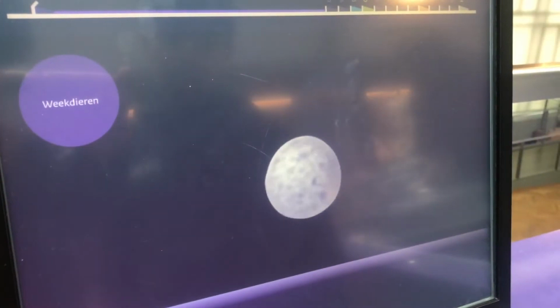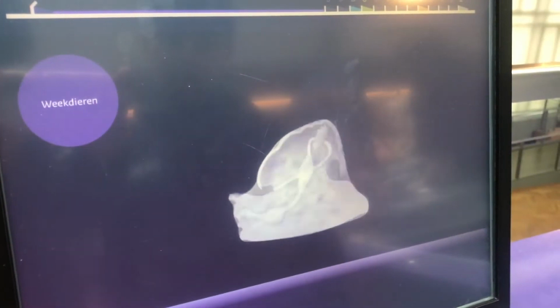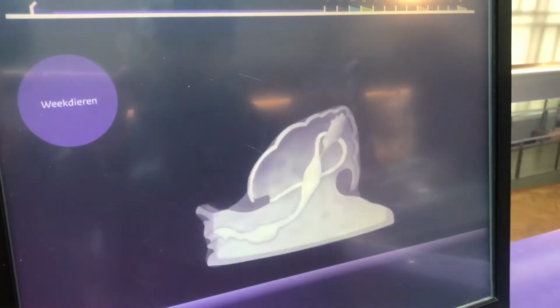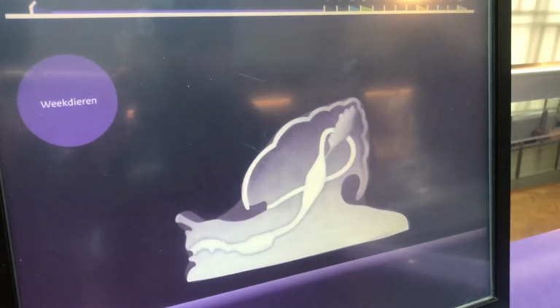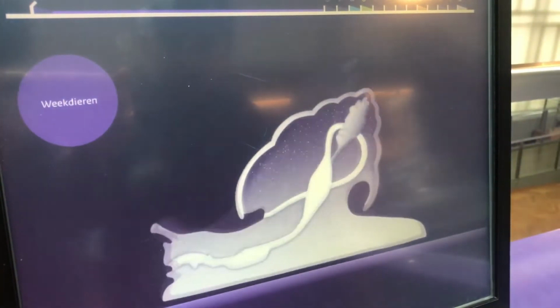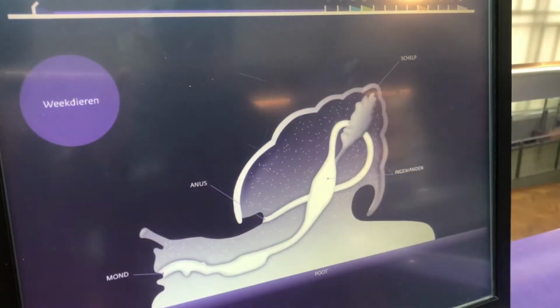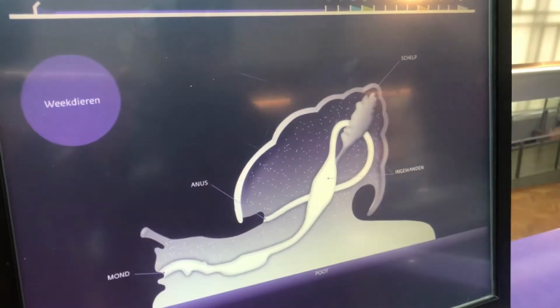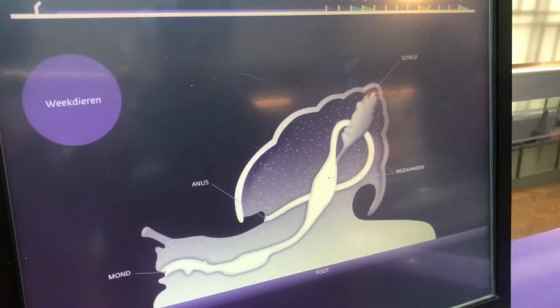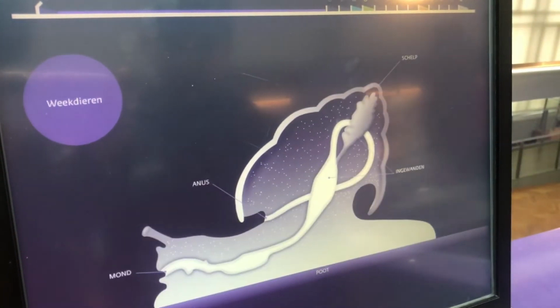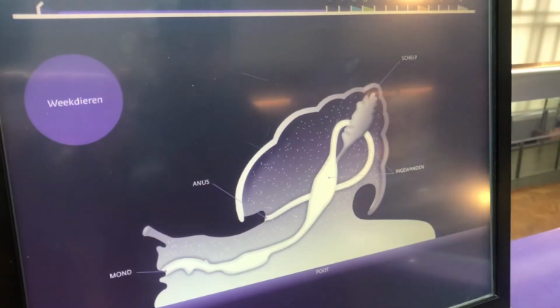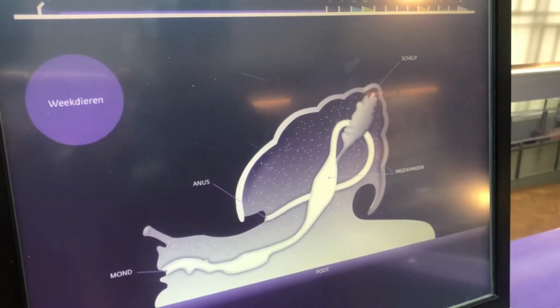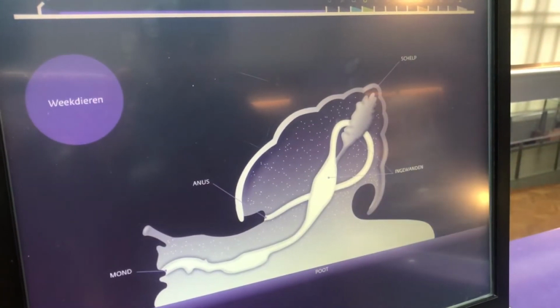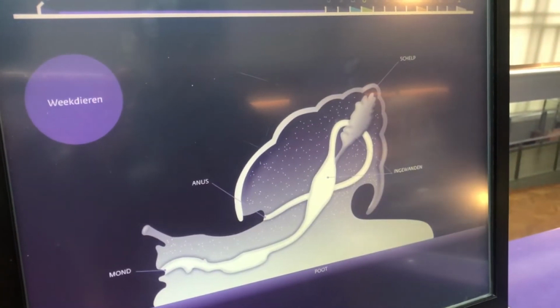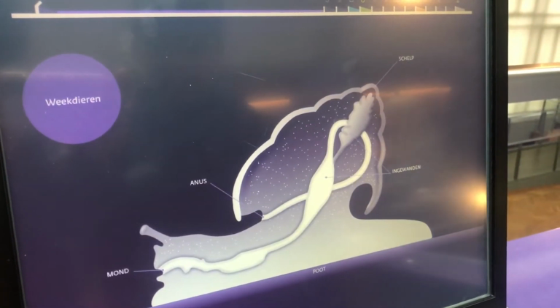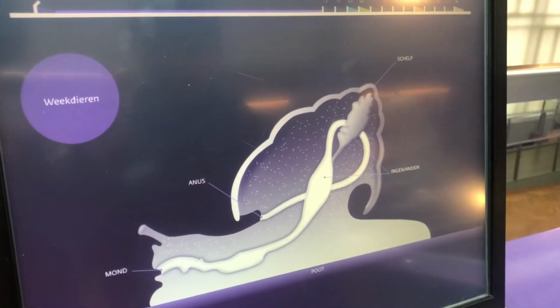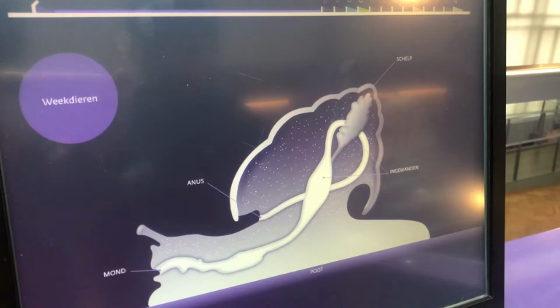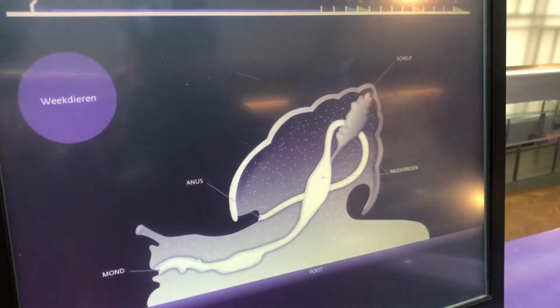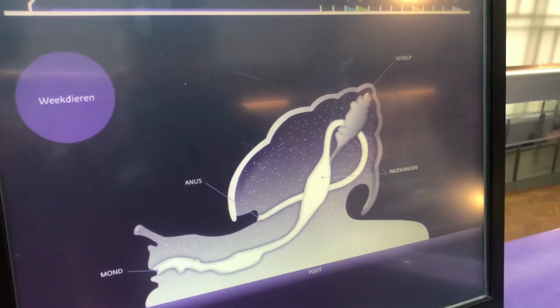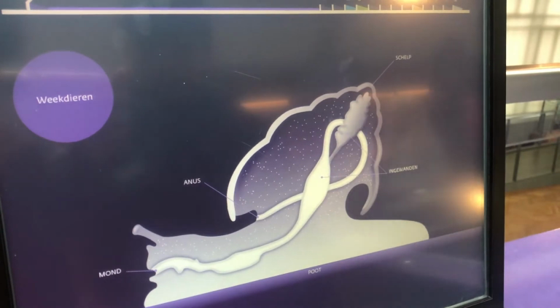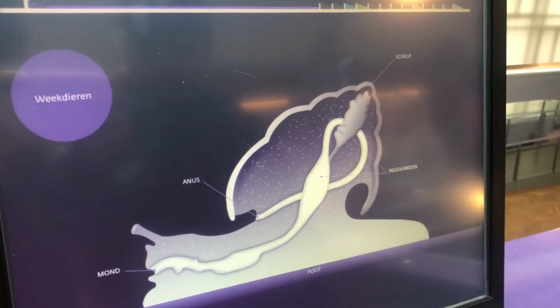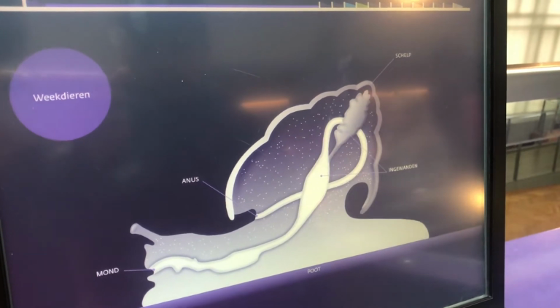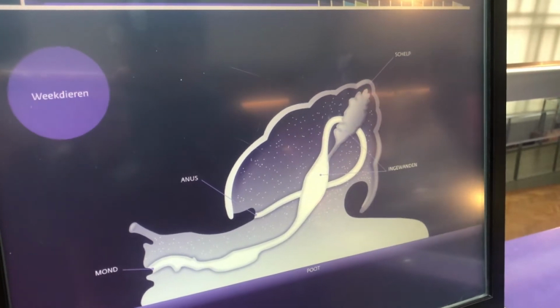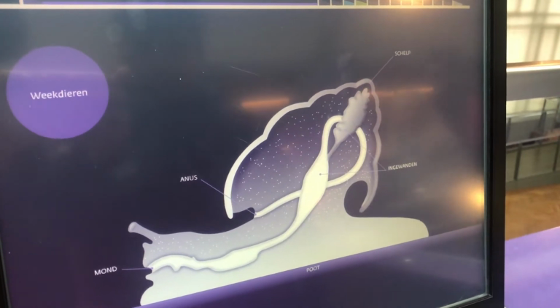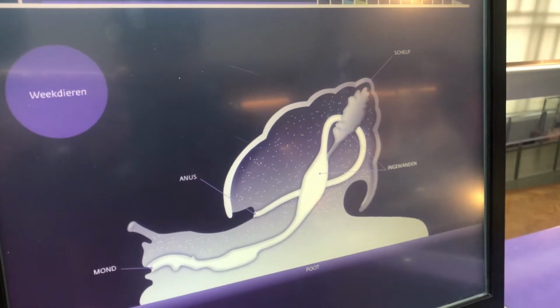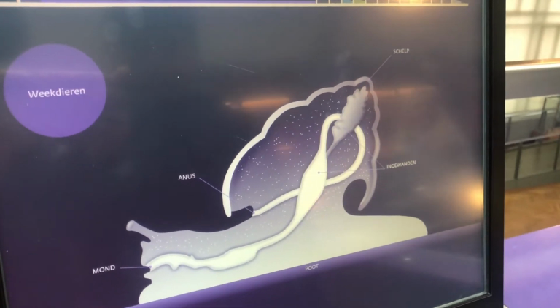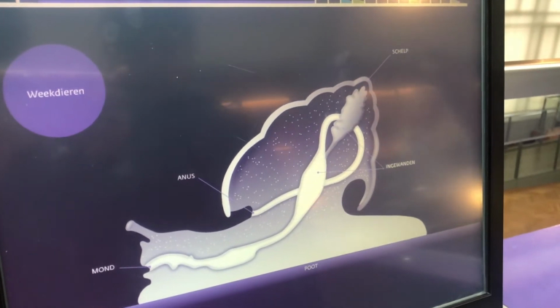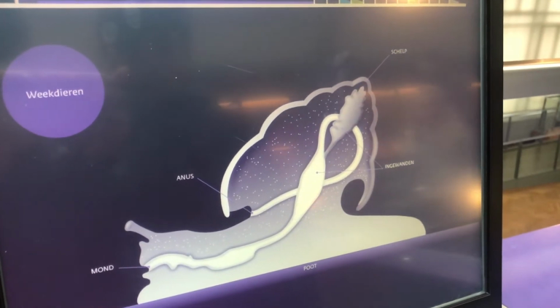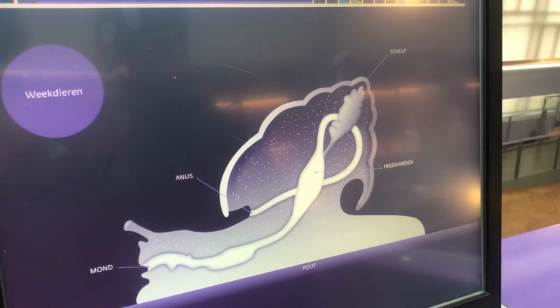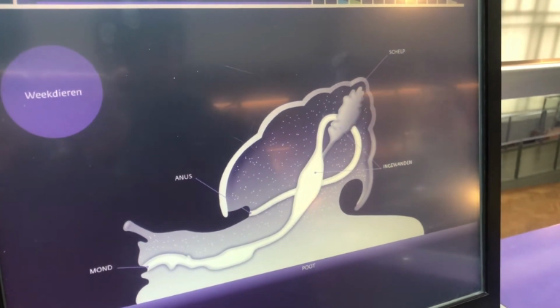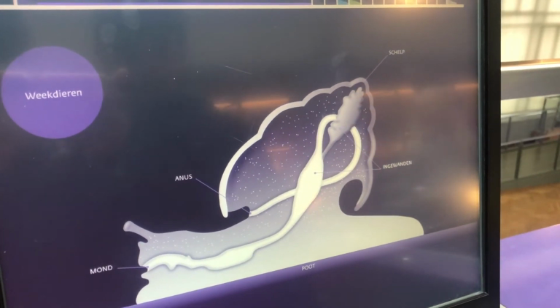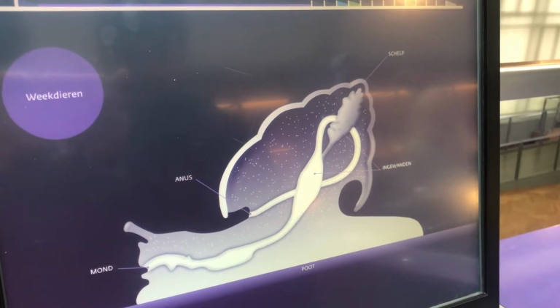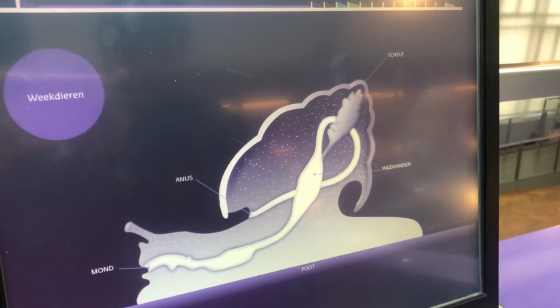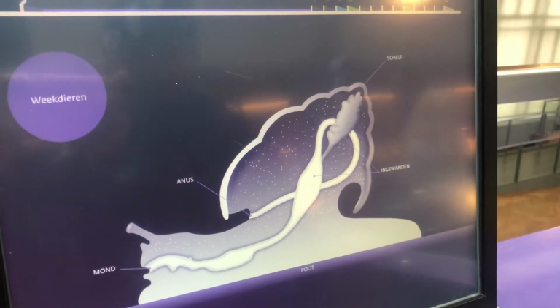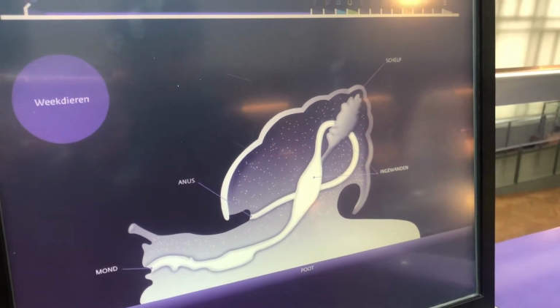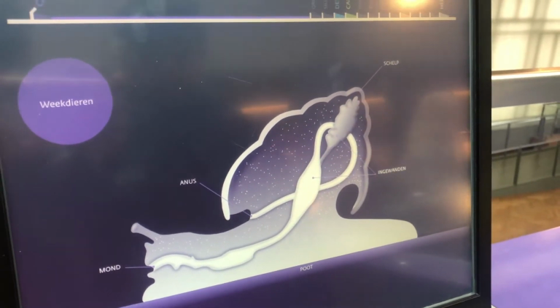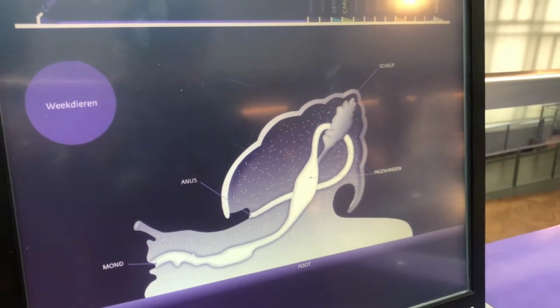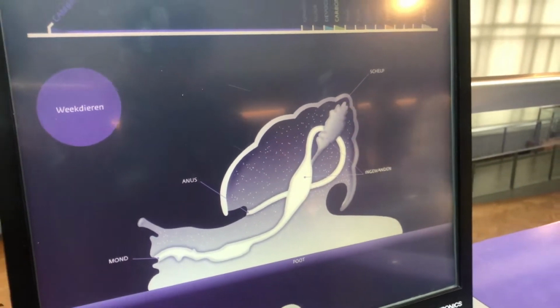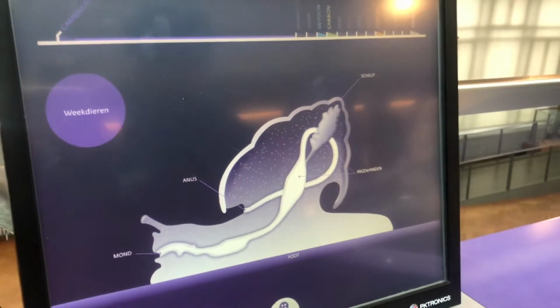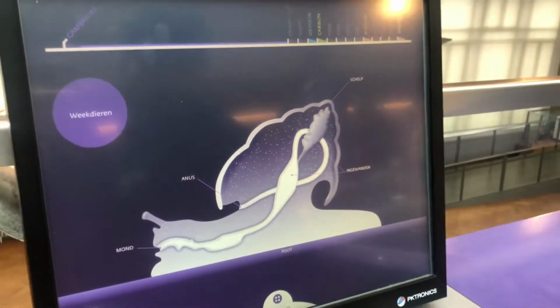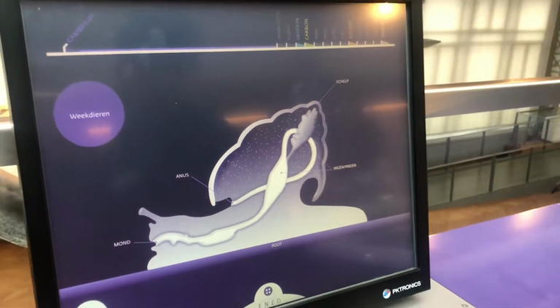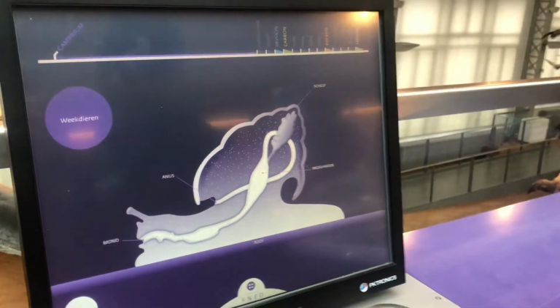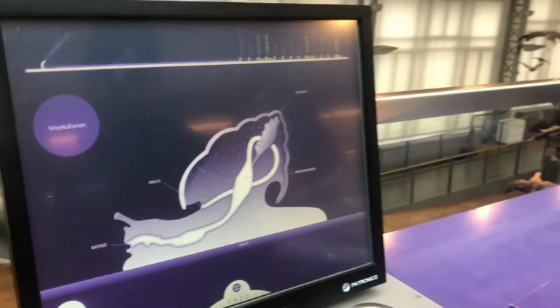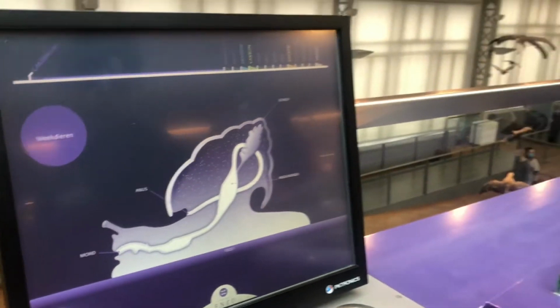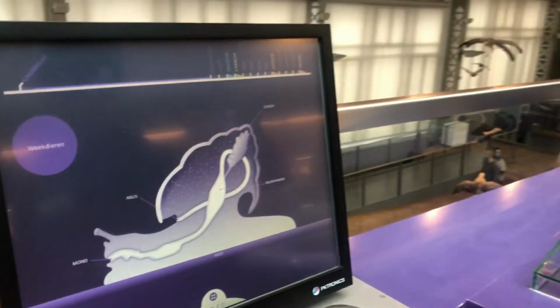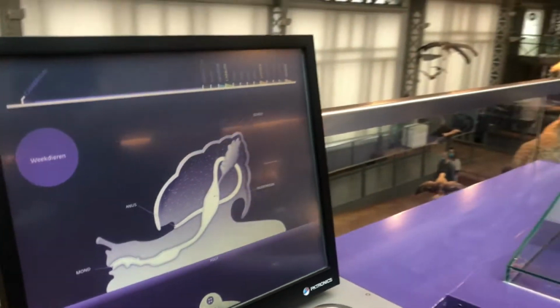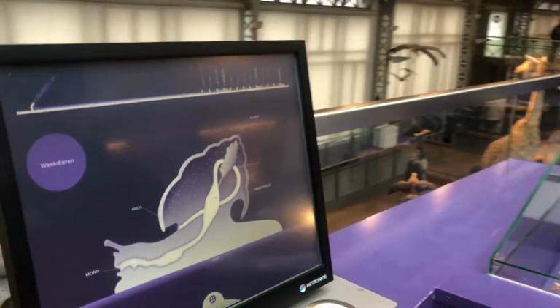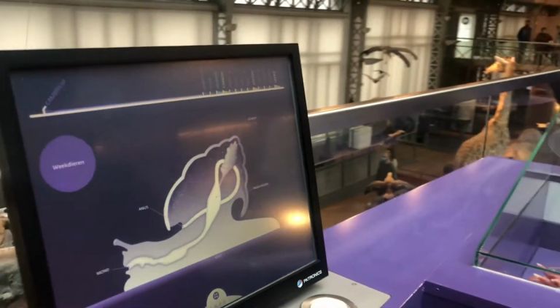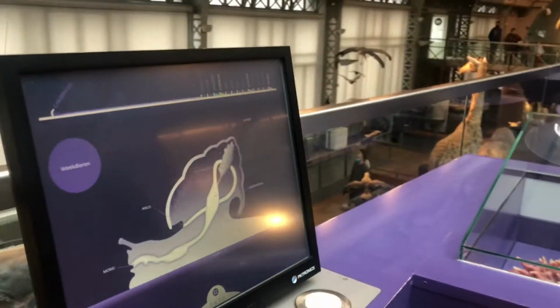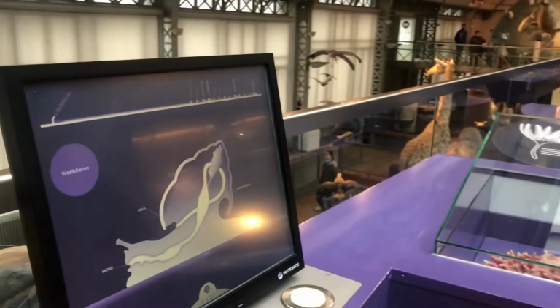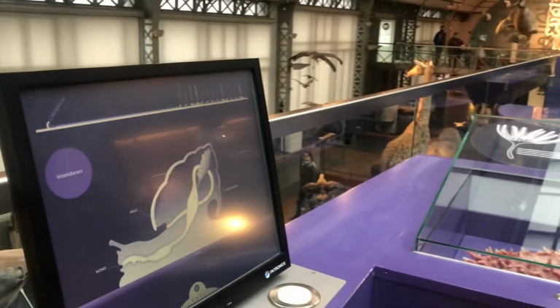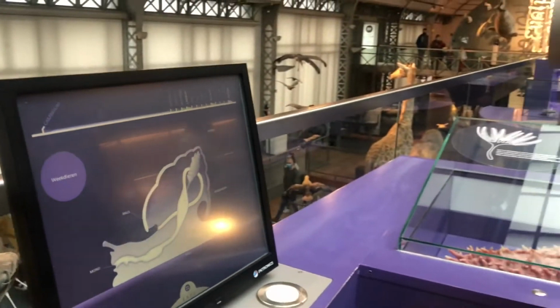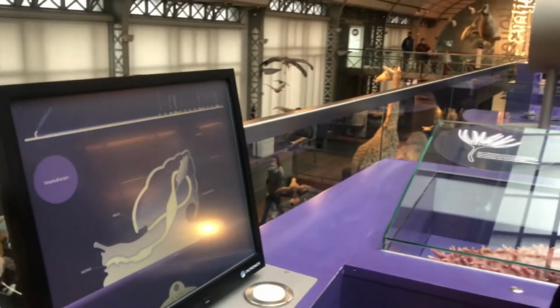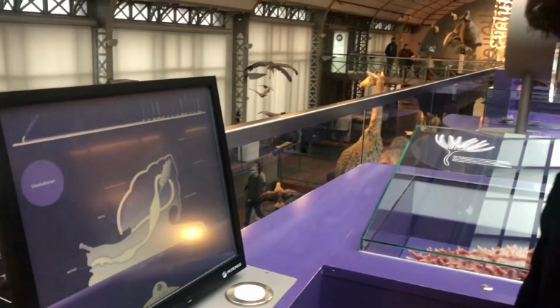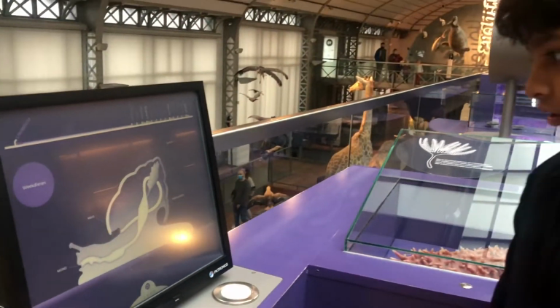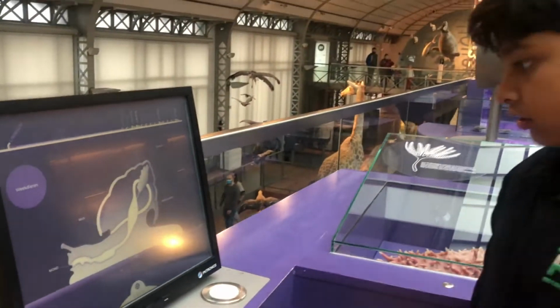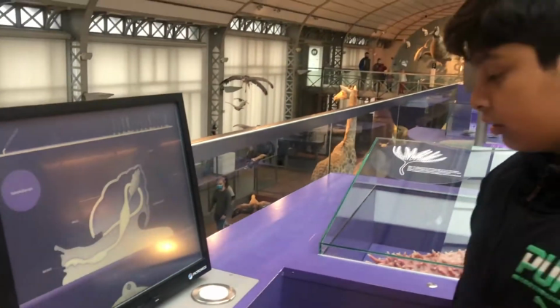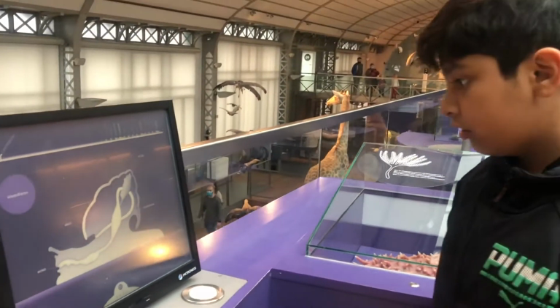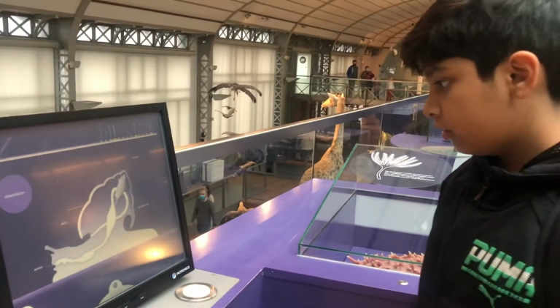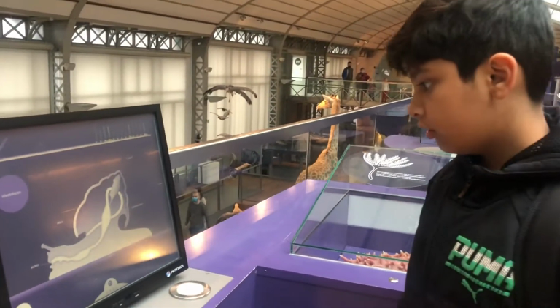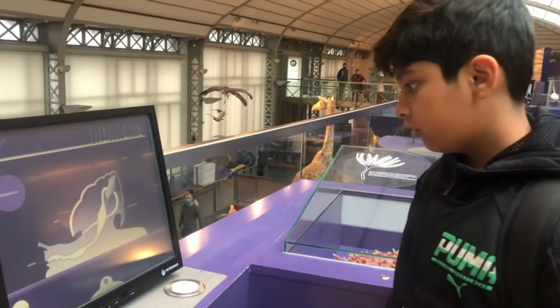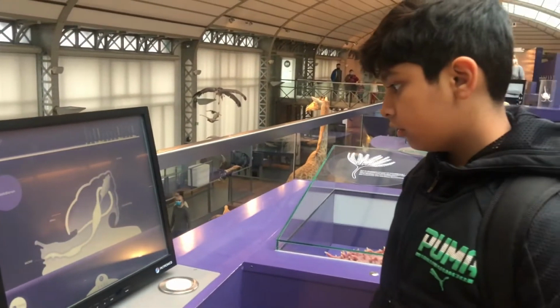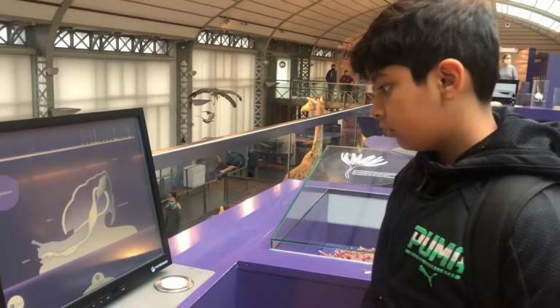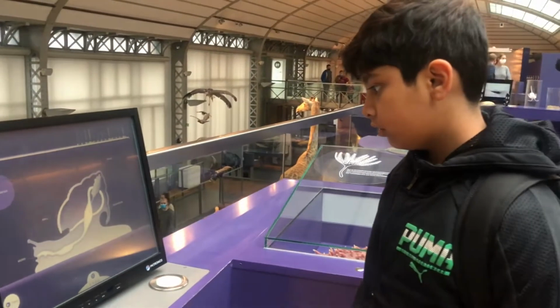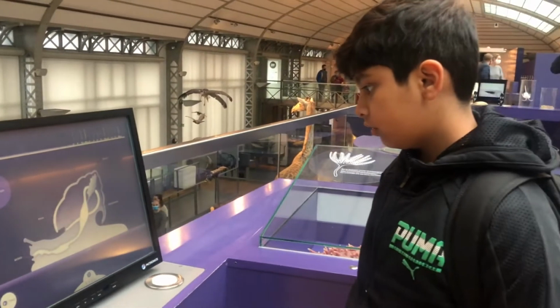A head, a foot, and a mass. Protected by a mirror of gold stamps.